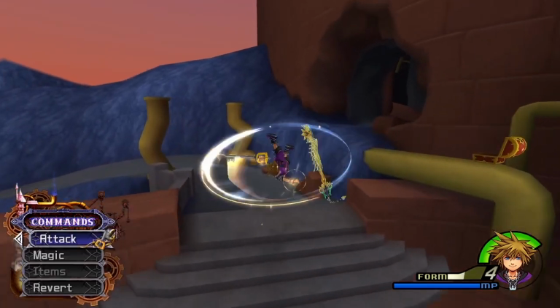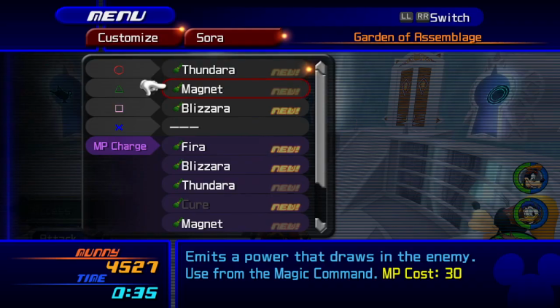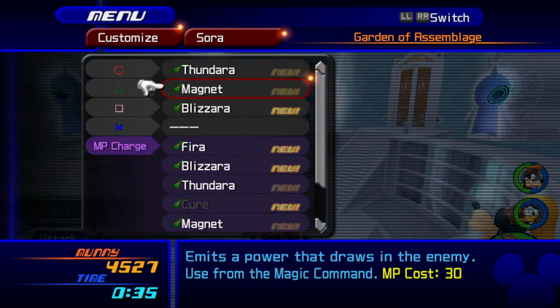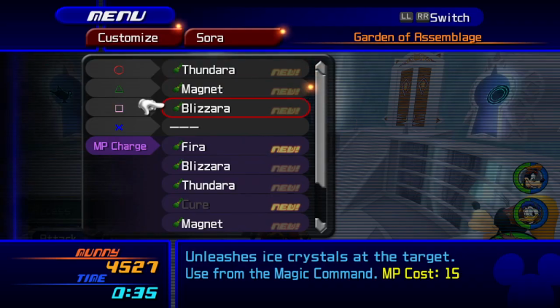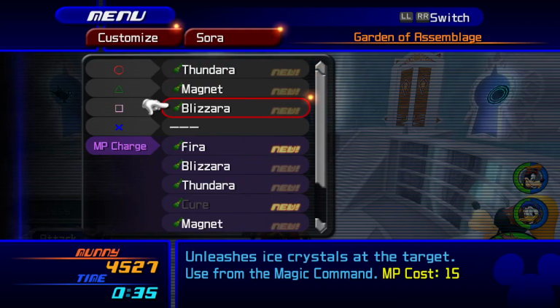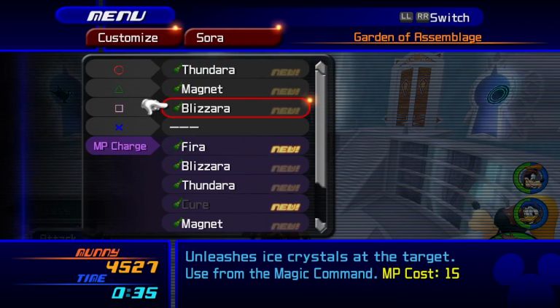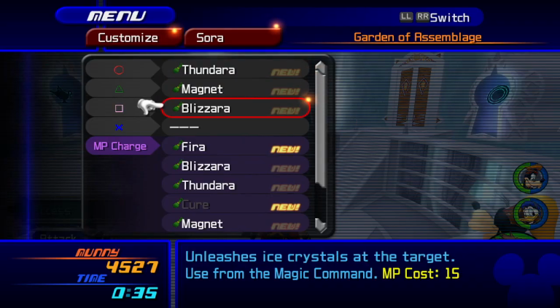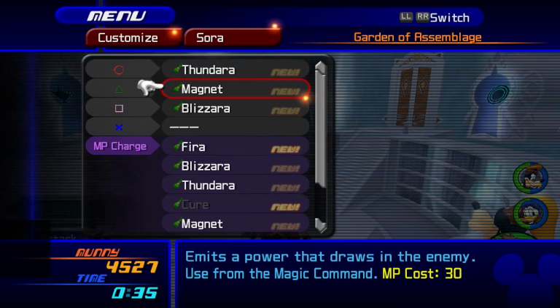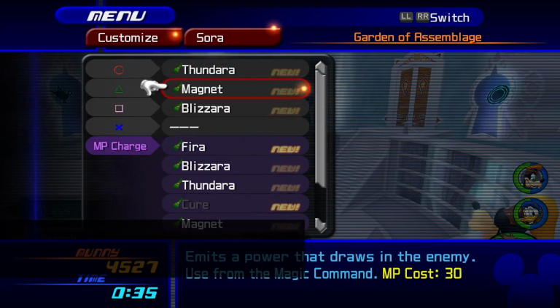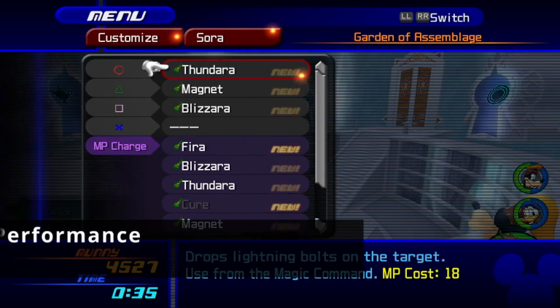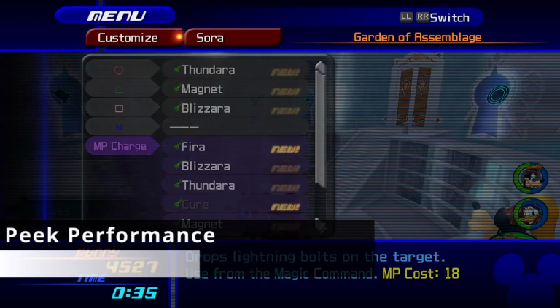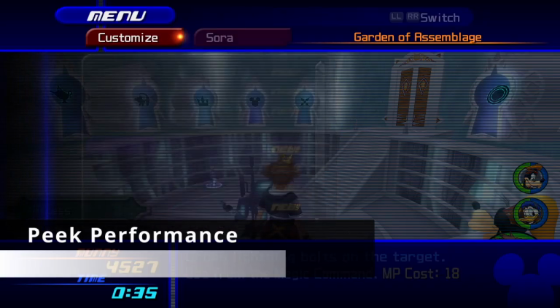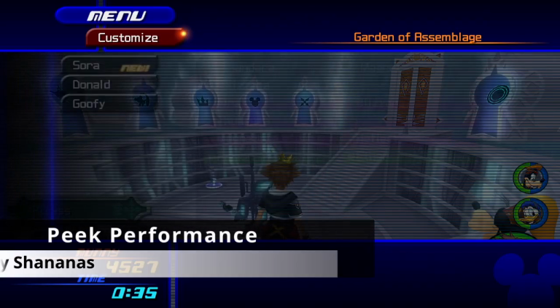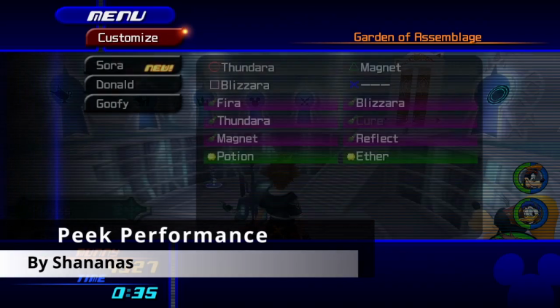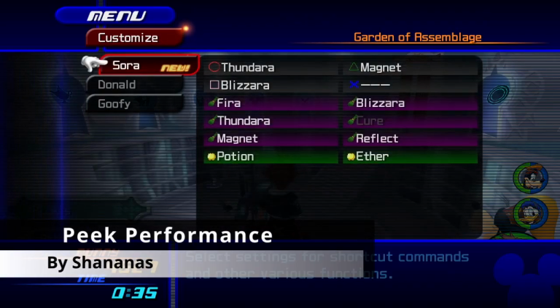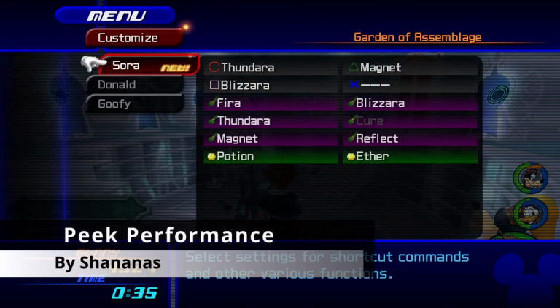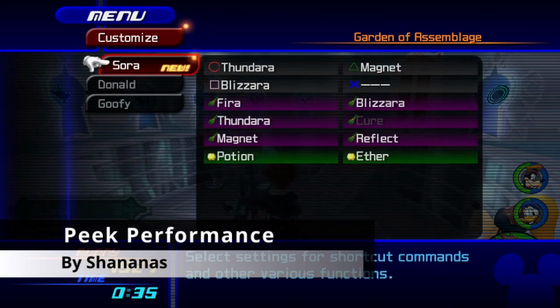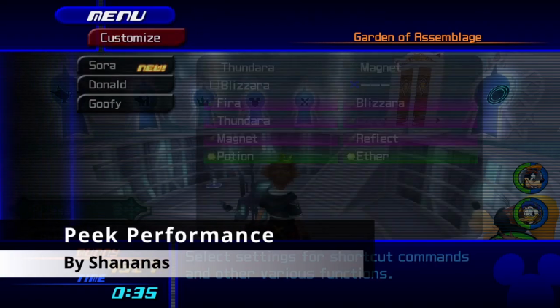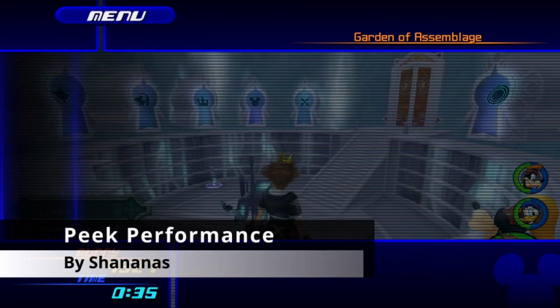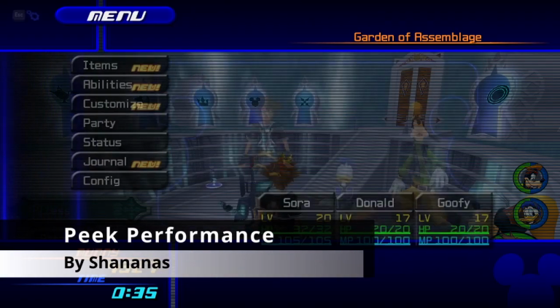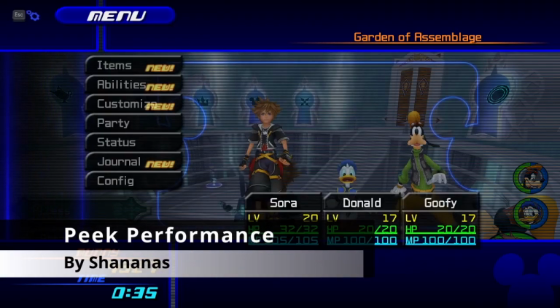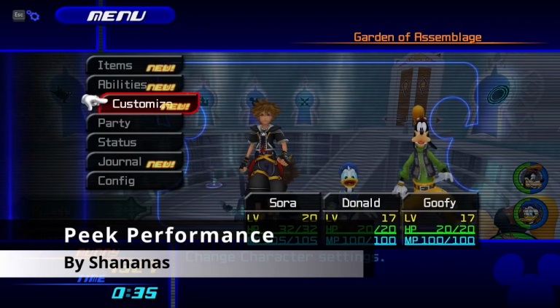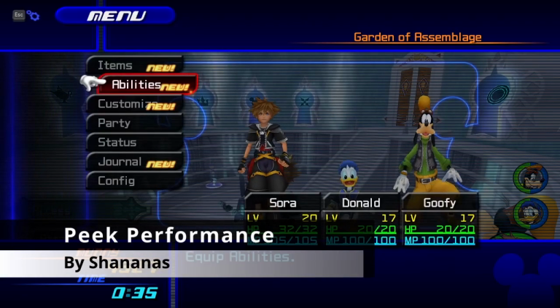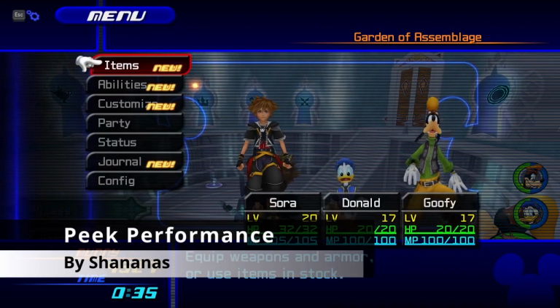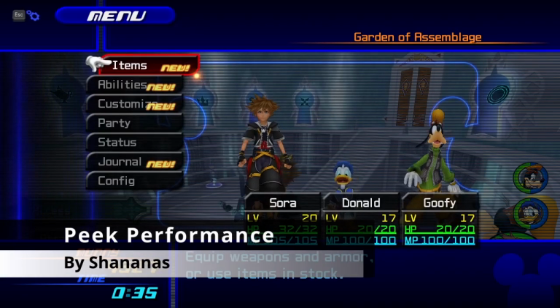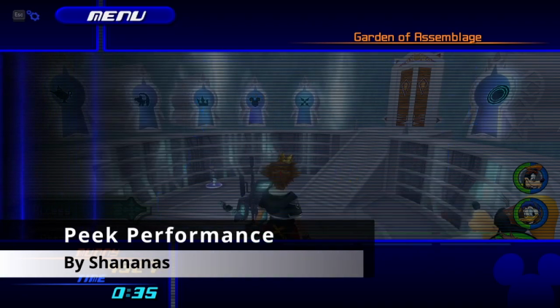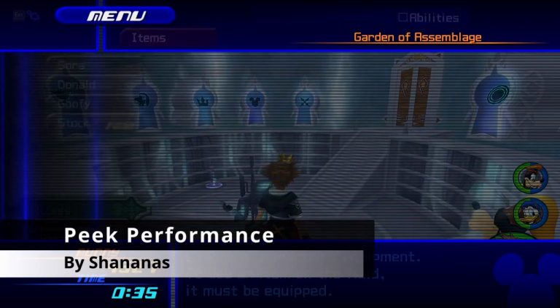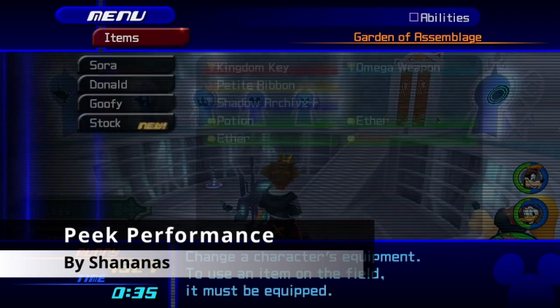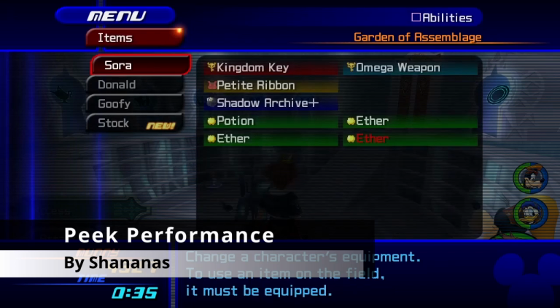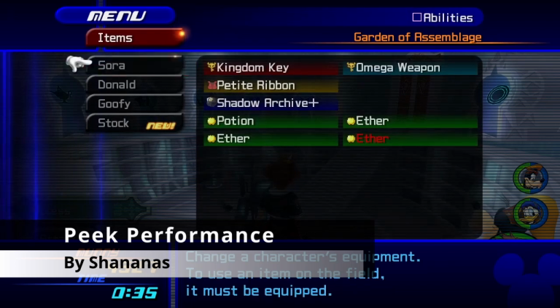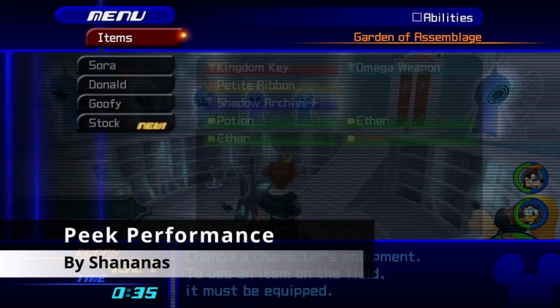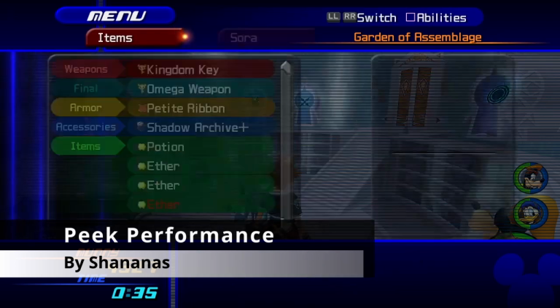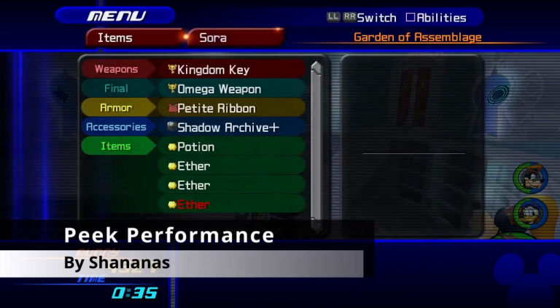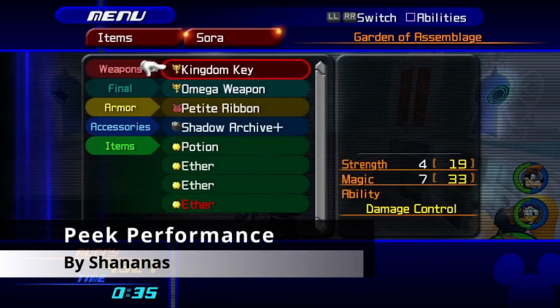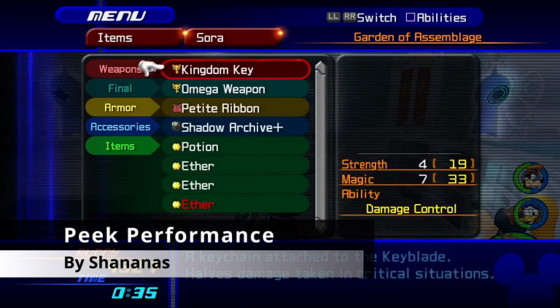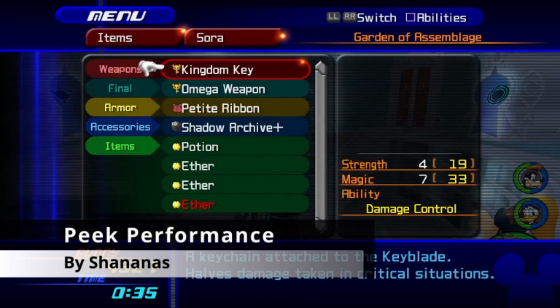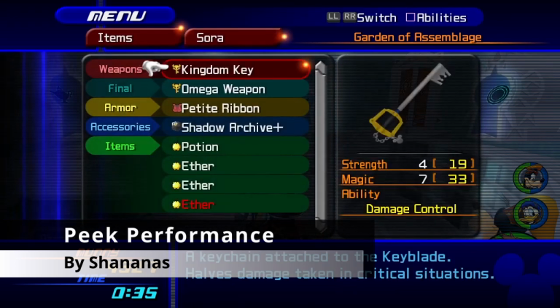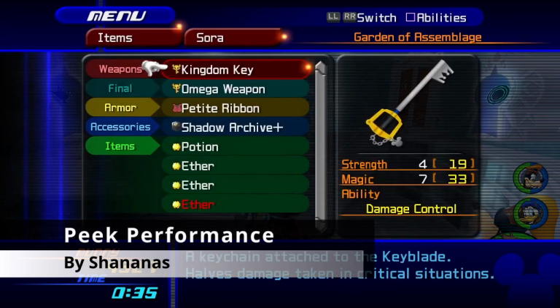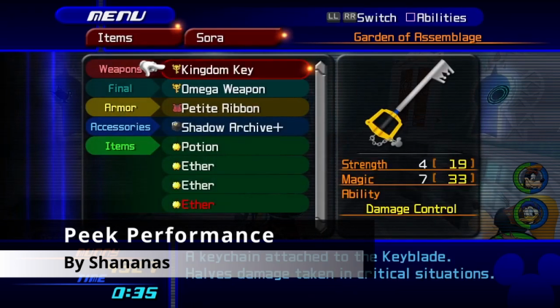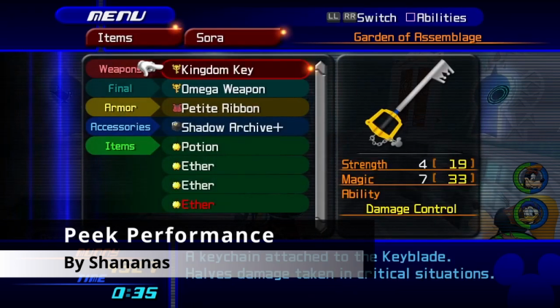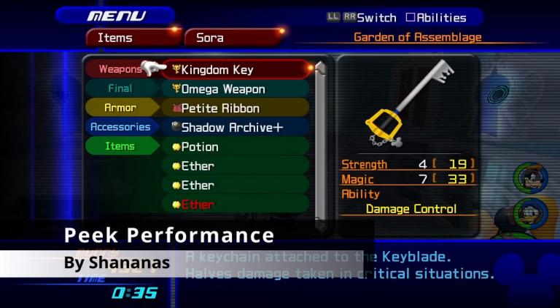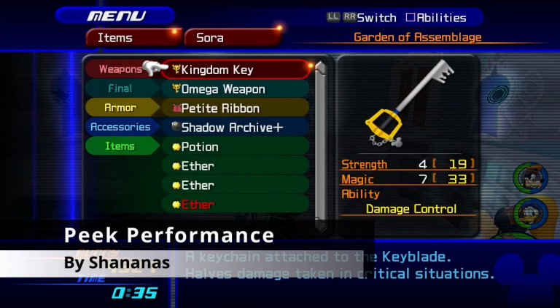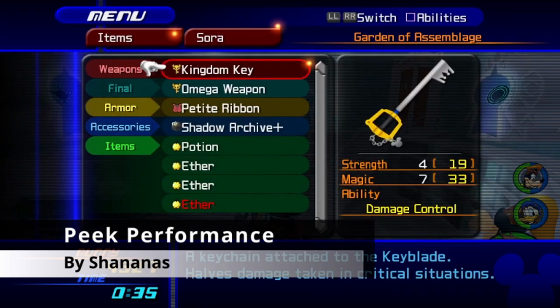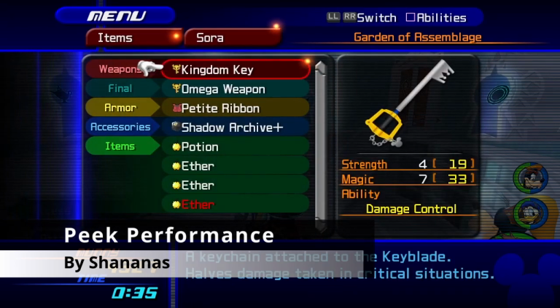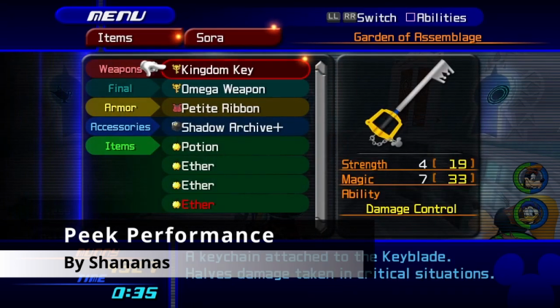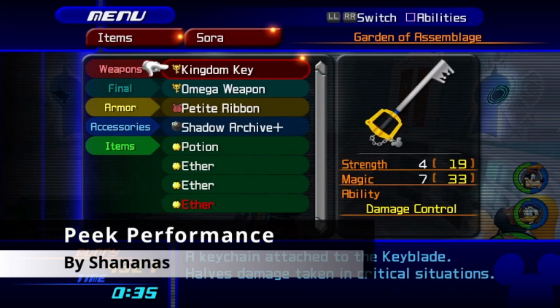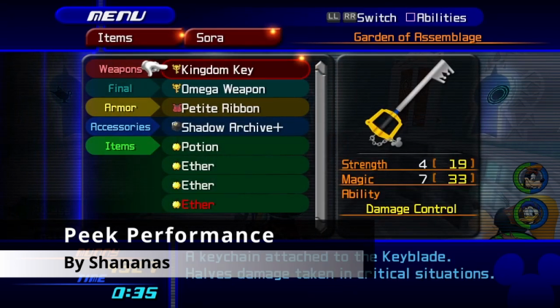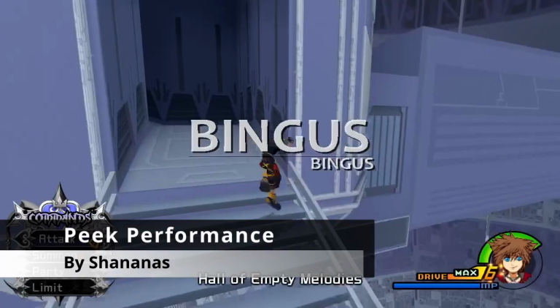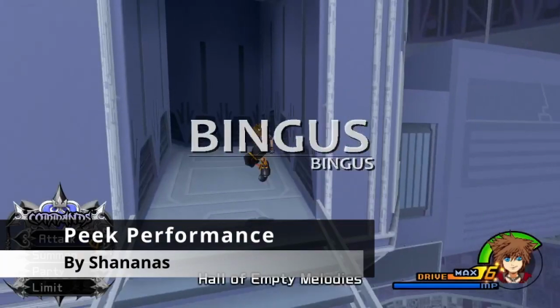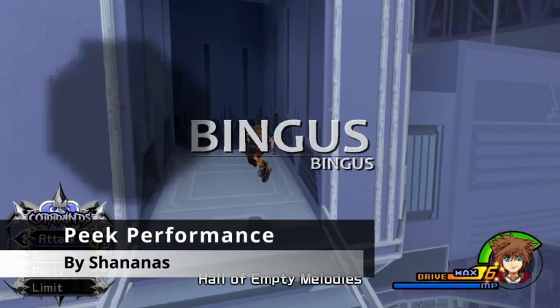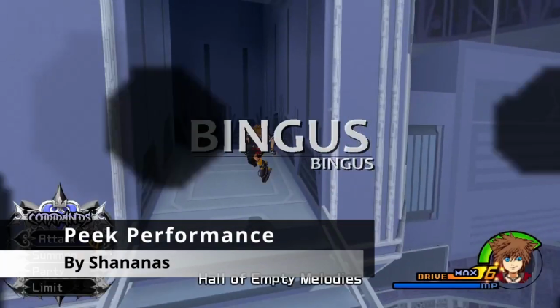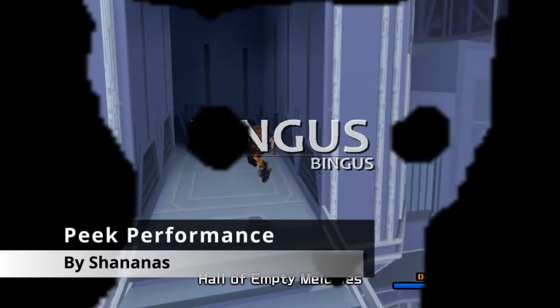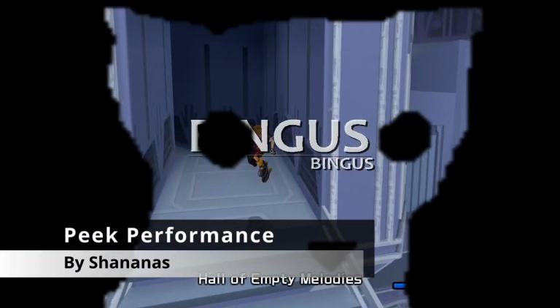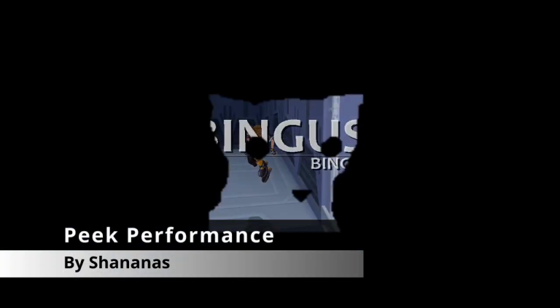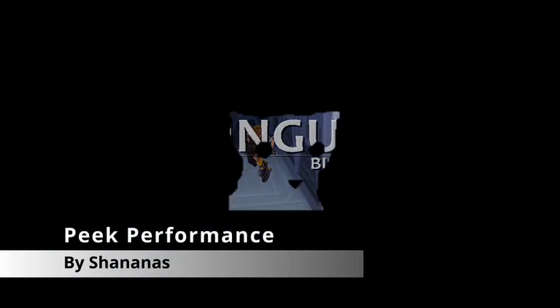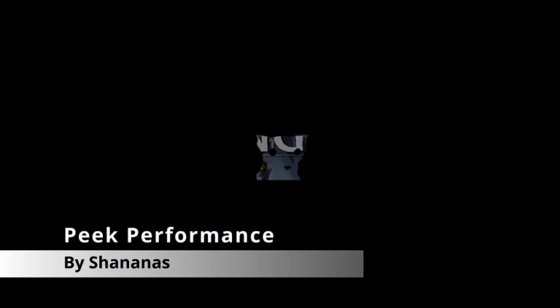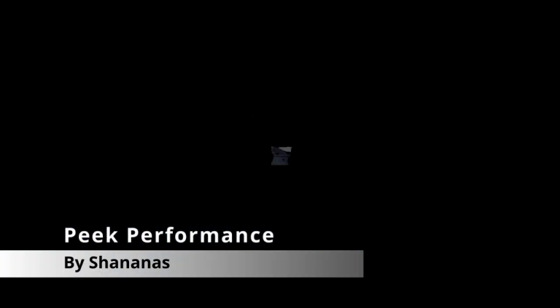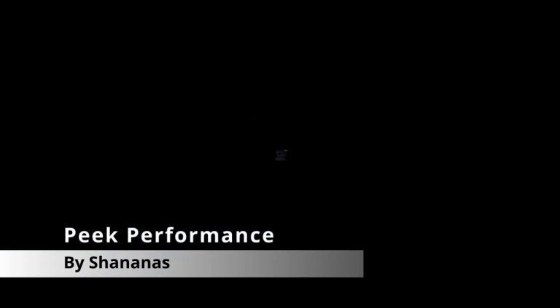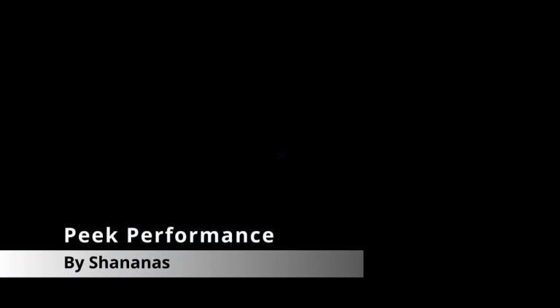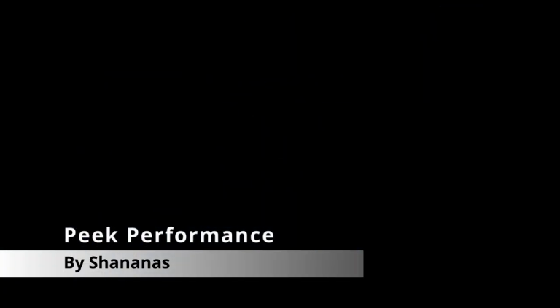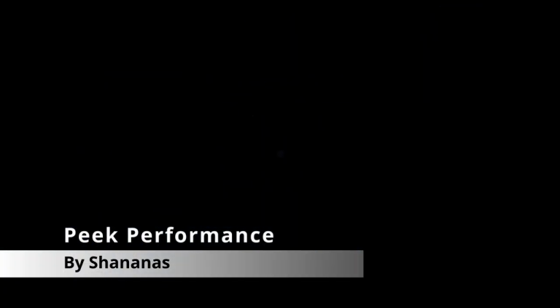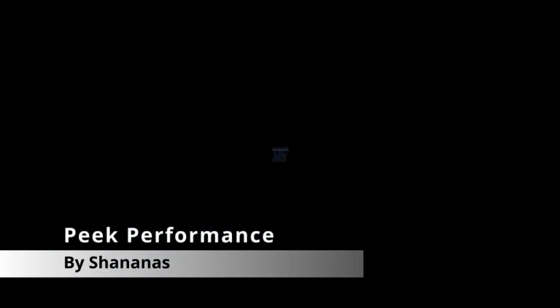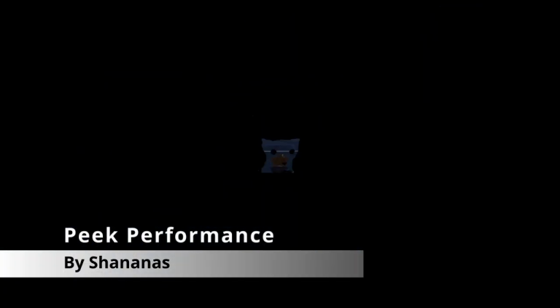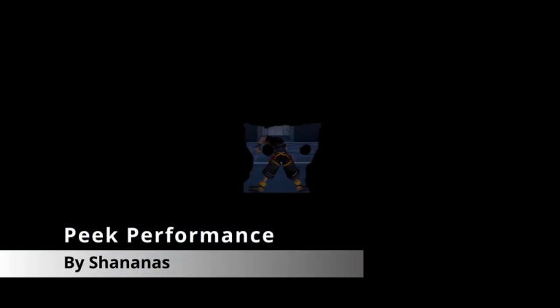Number 9 is Peak Performance by Shenanas. This mod adds various icons to the menu and the HUD. It's meant to be taken very seriously.